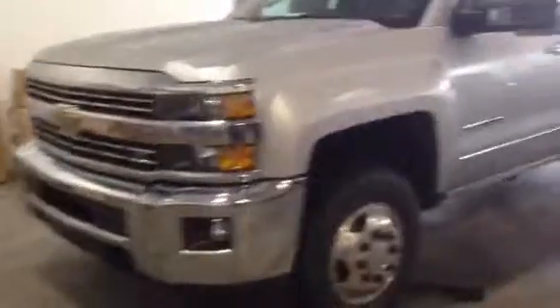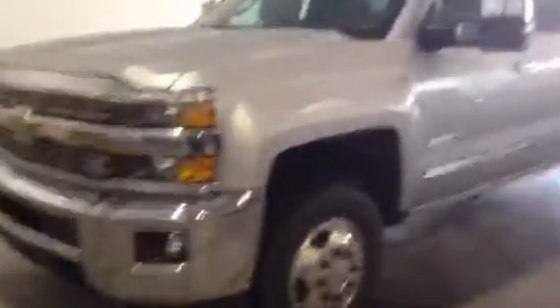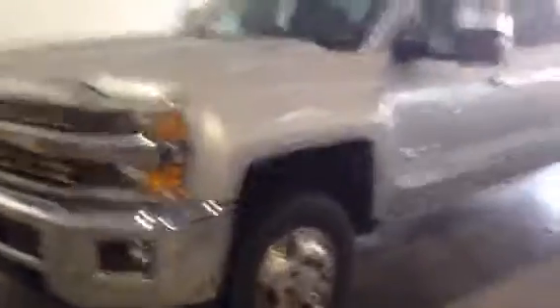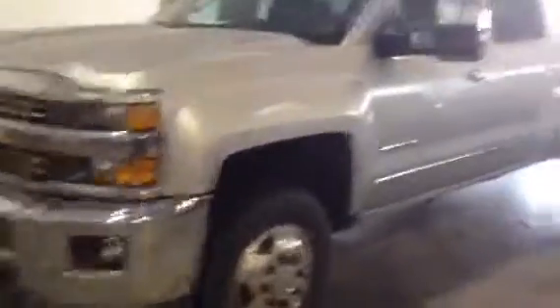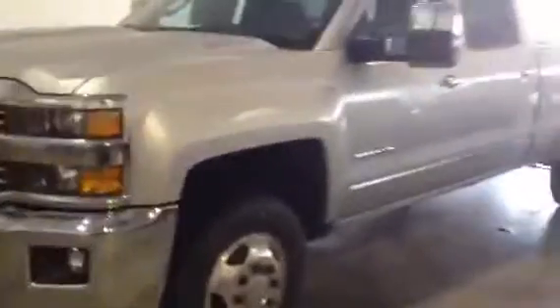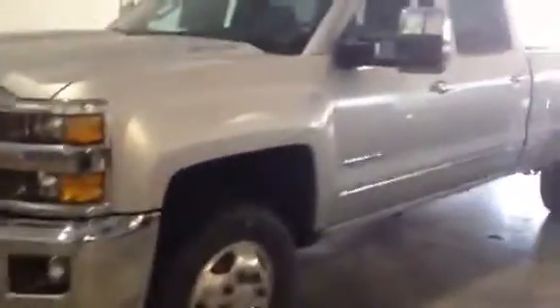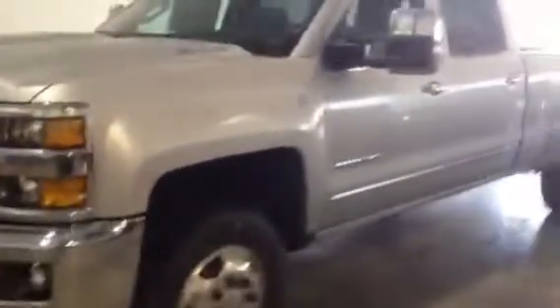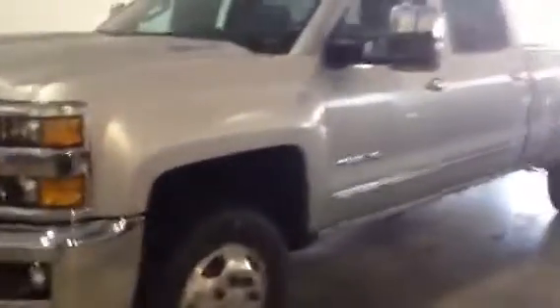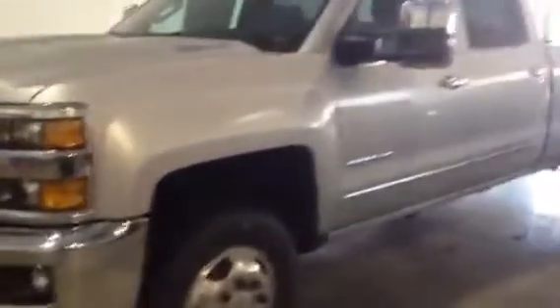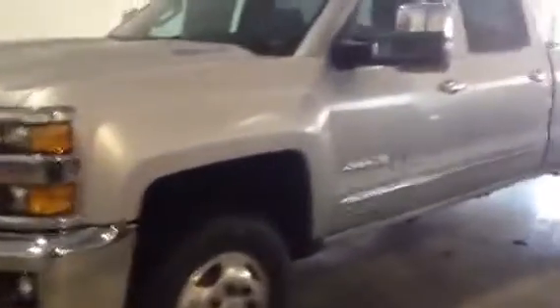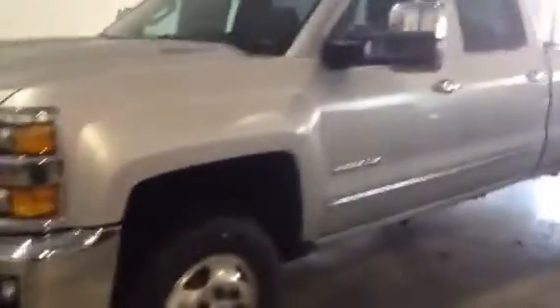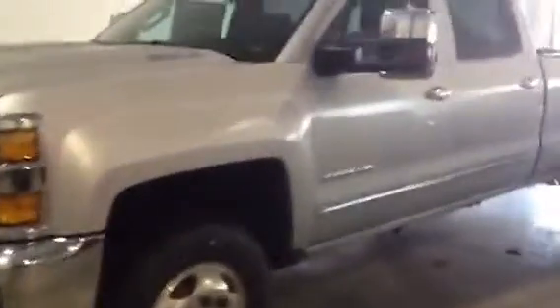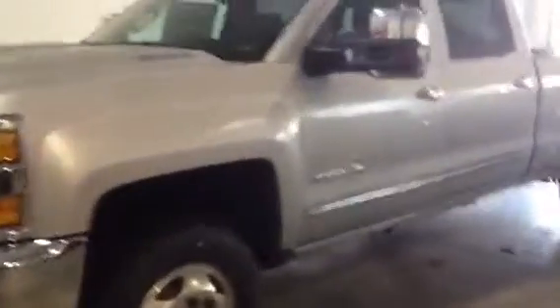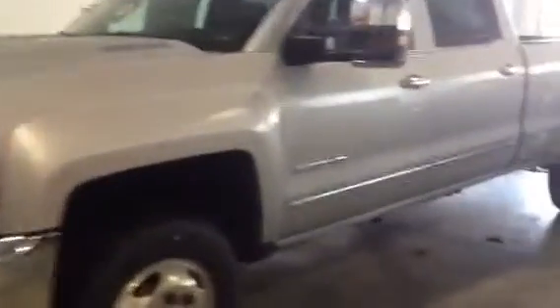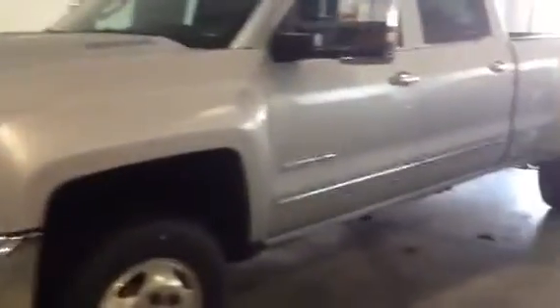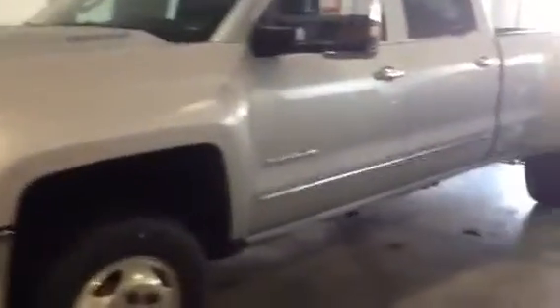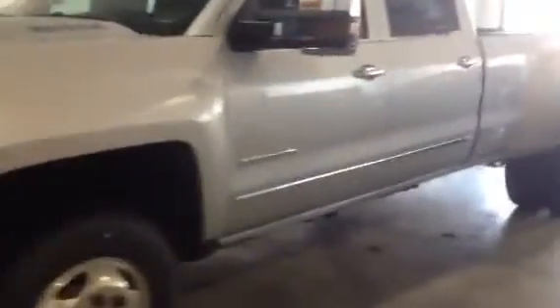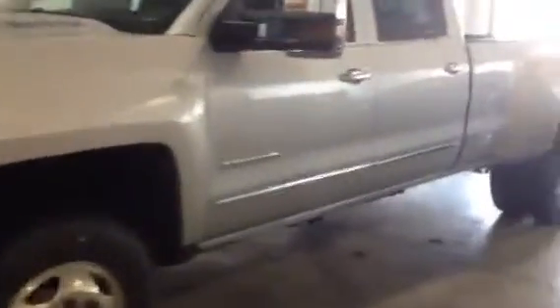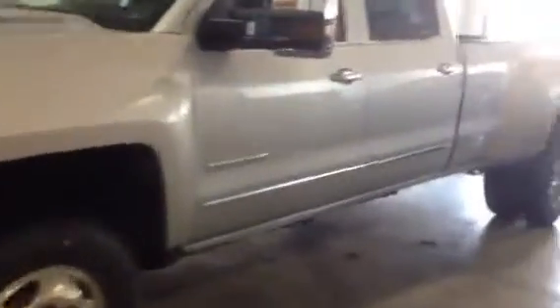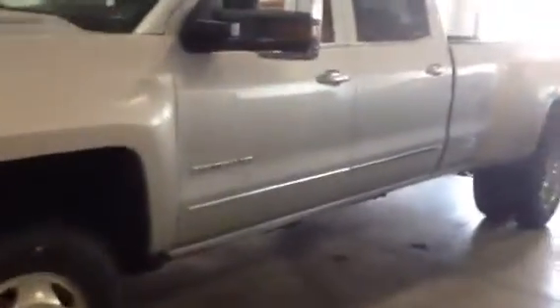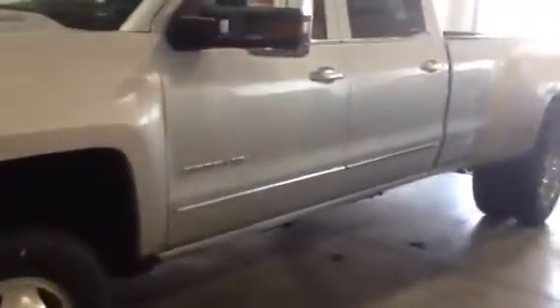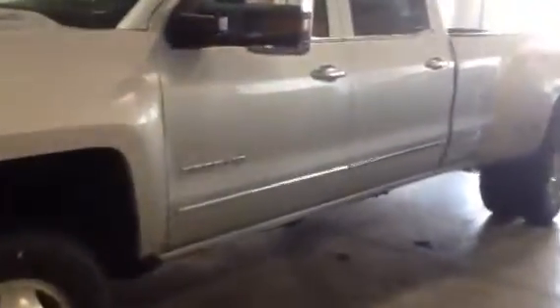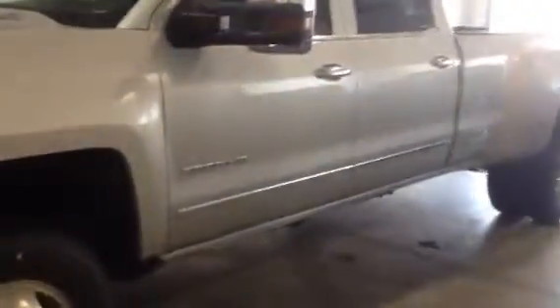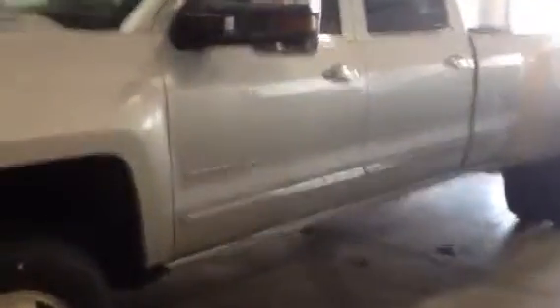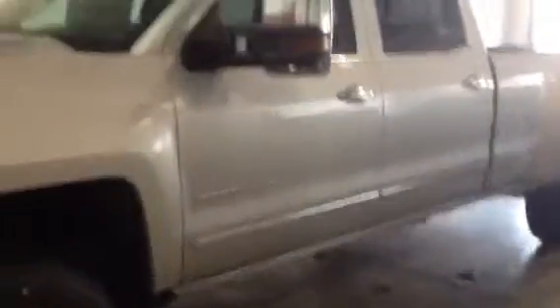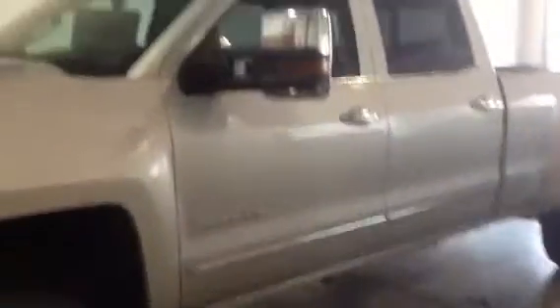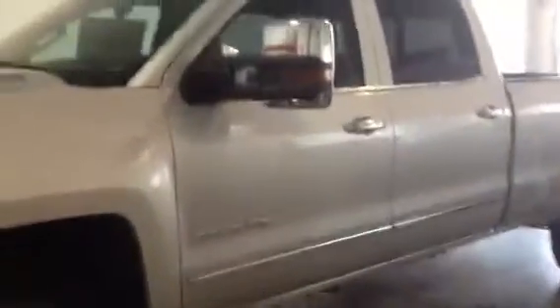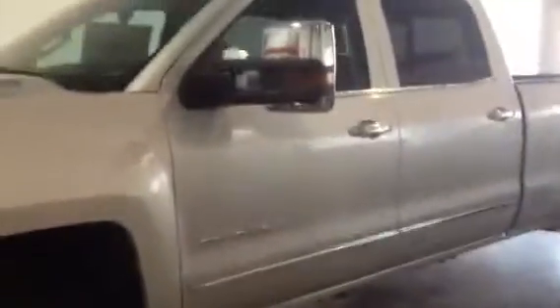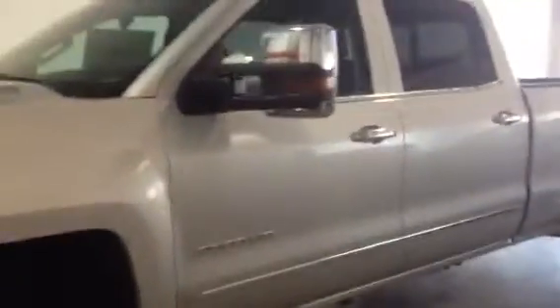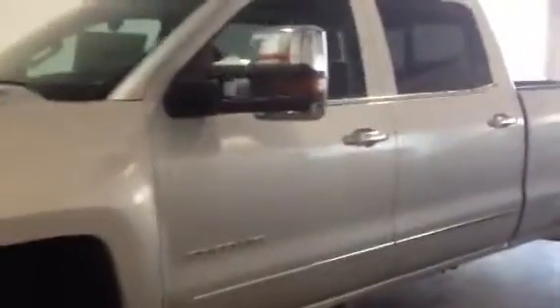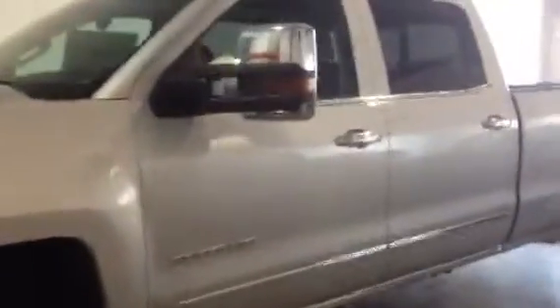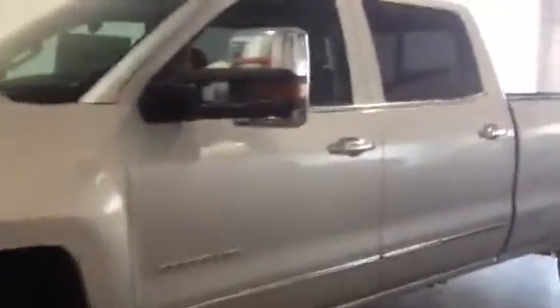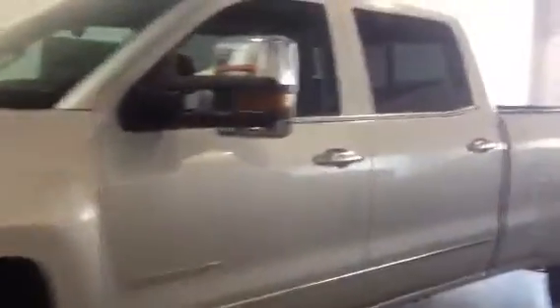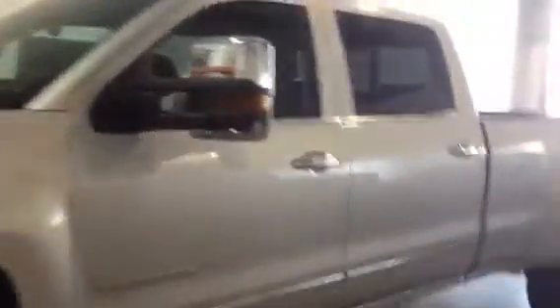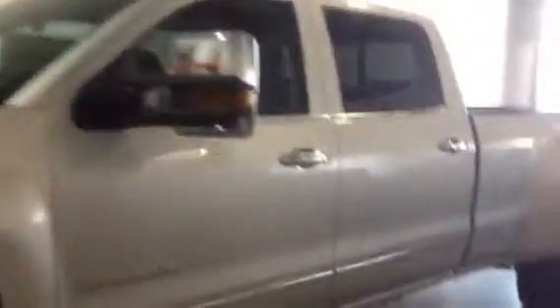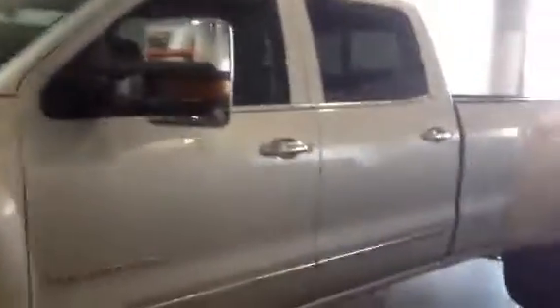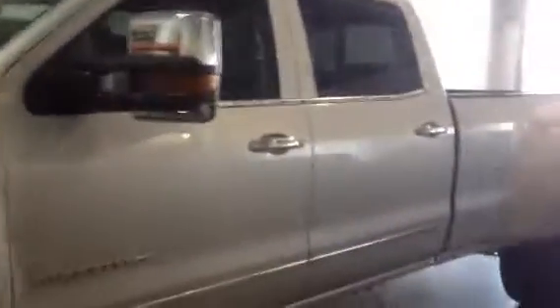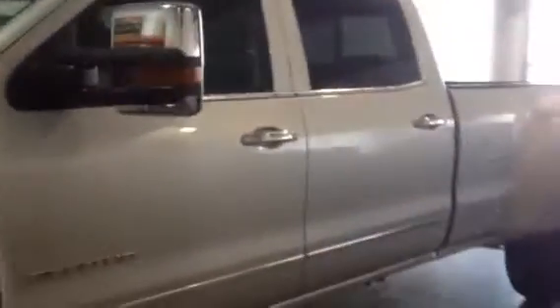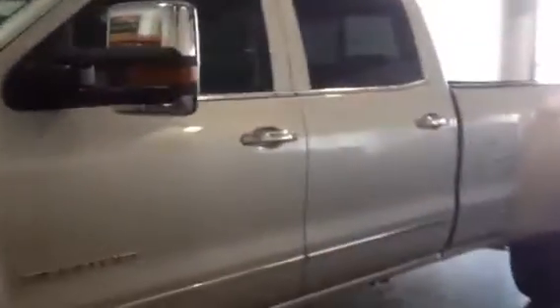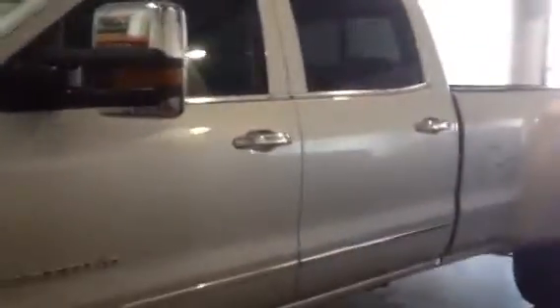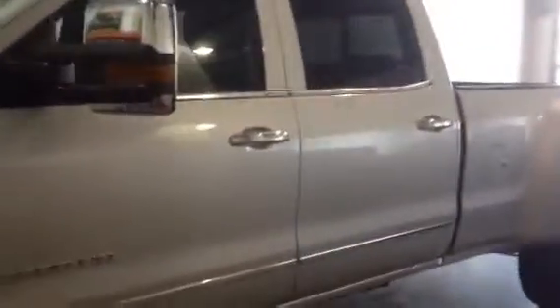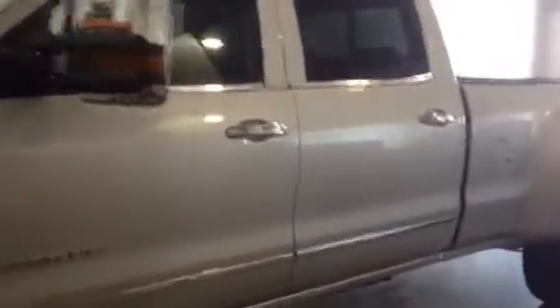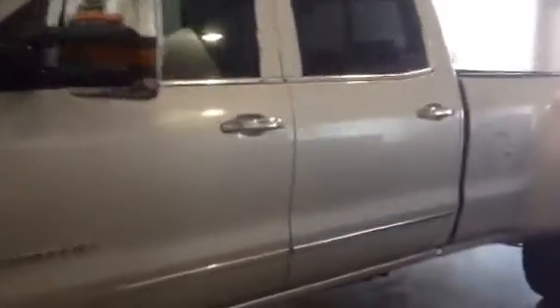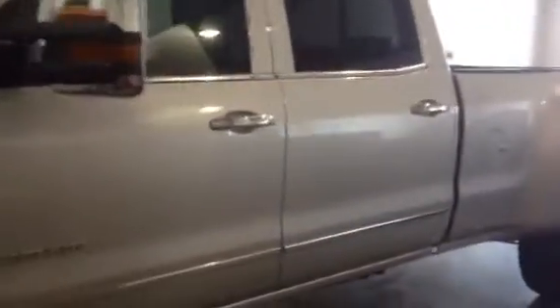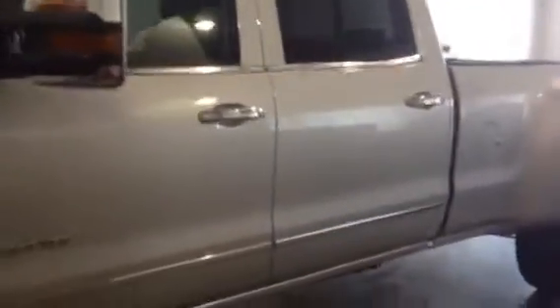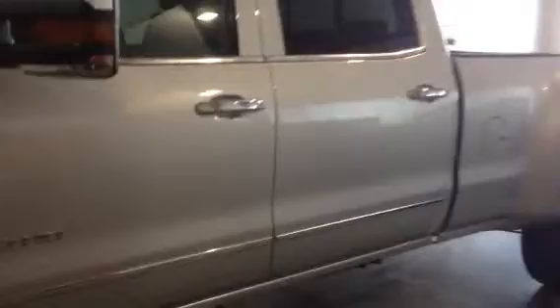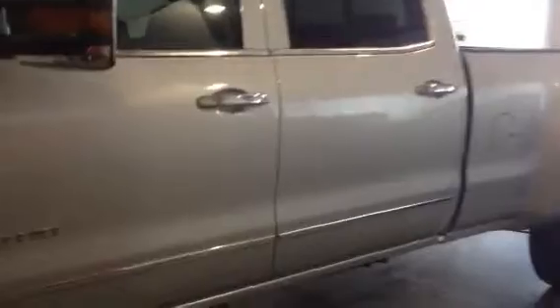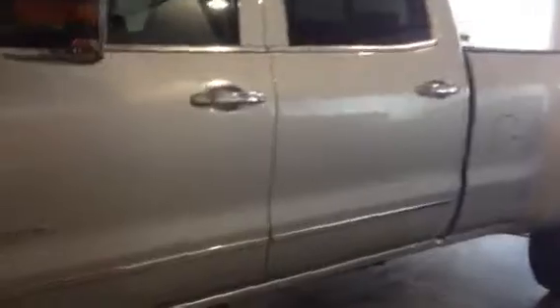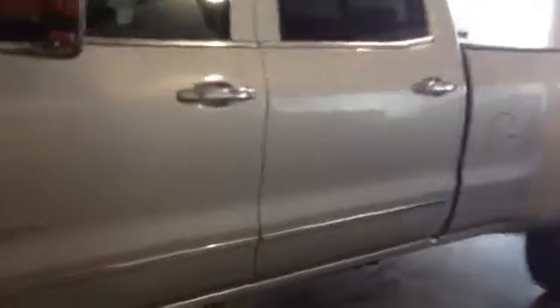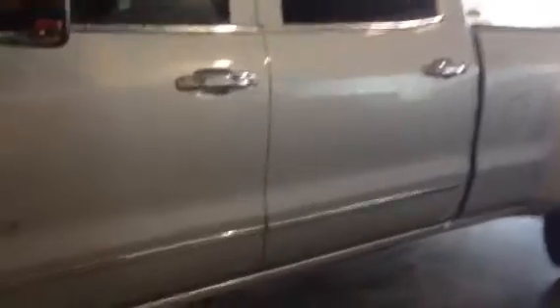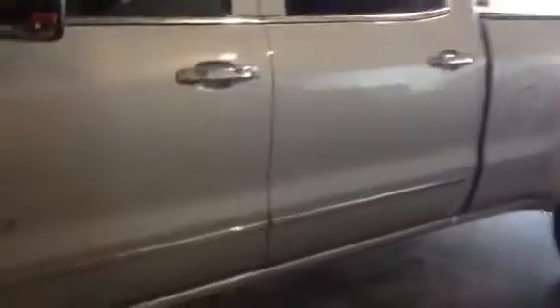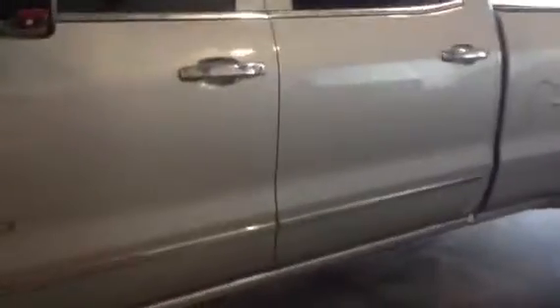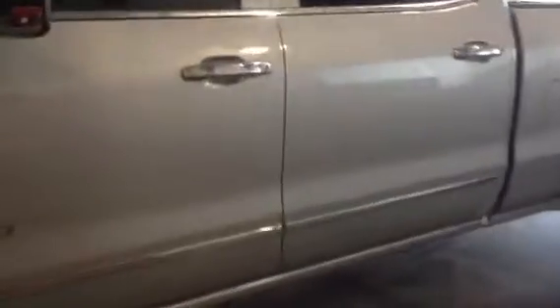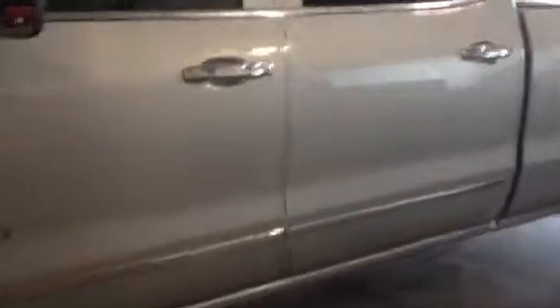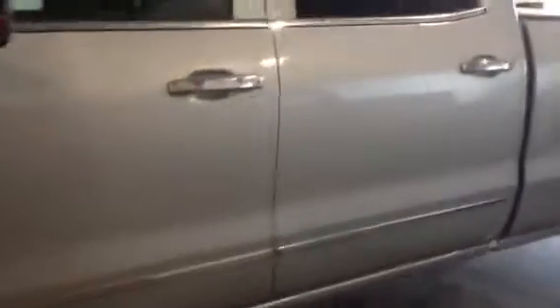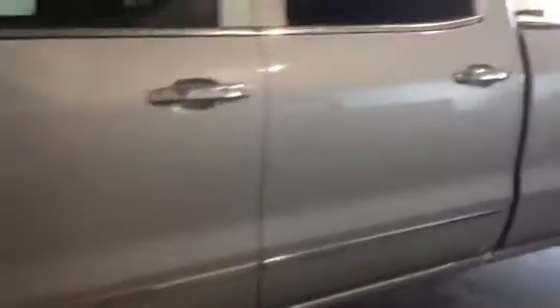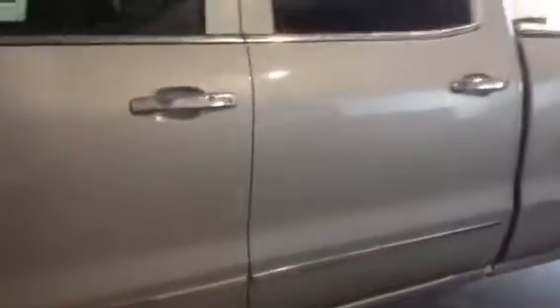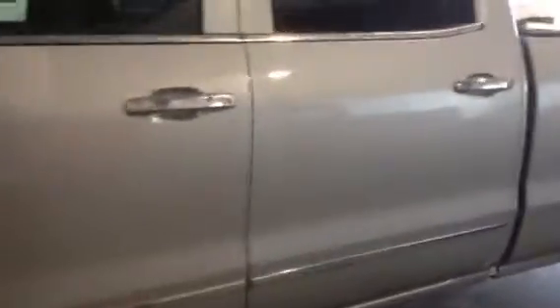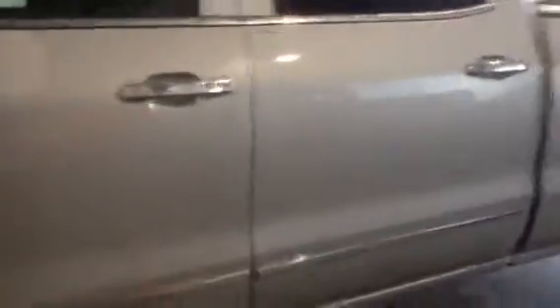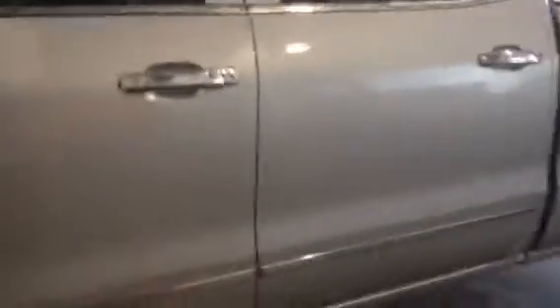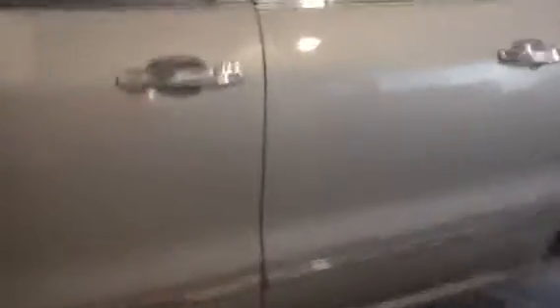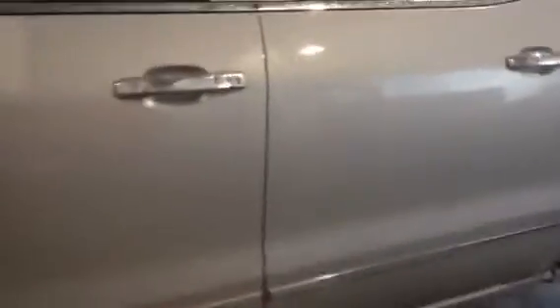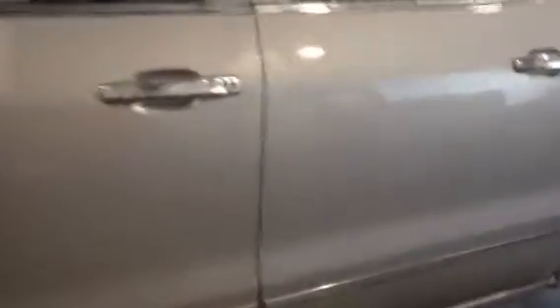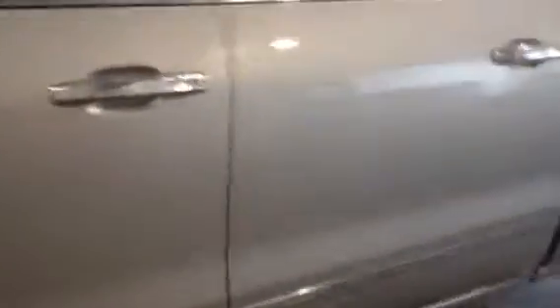Welcome to Davis Chevrolet Airdrie. Here we have a new 2015 Chevrolet Silverado 3500 HD in Silver.